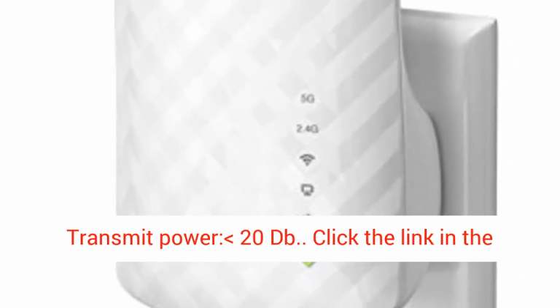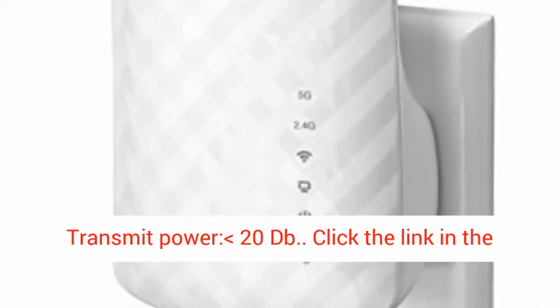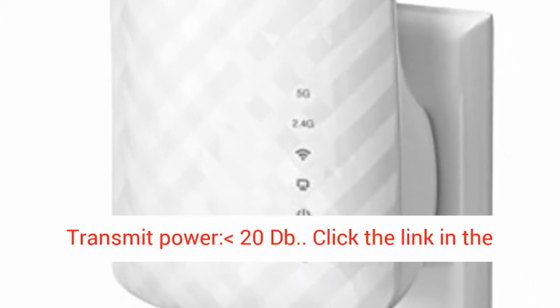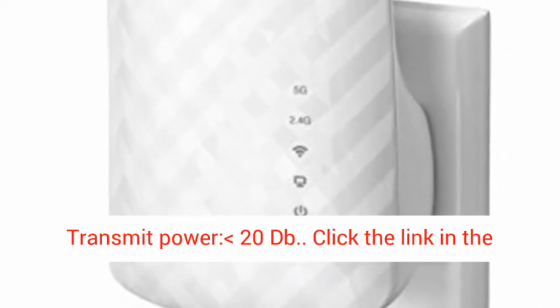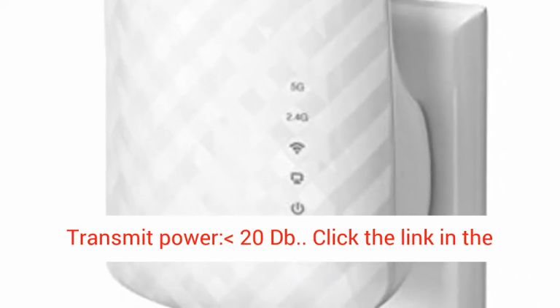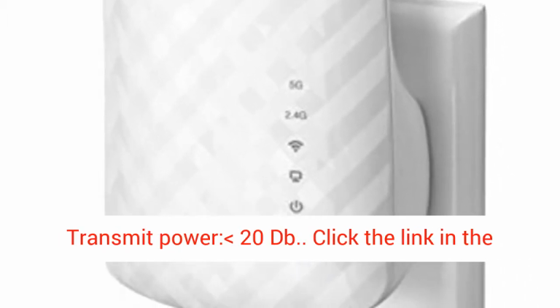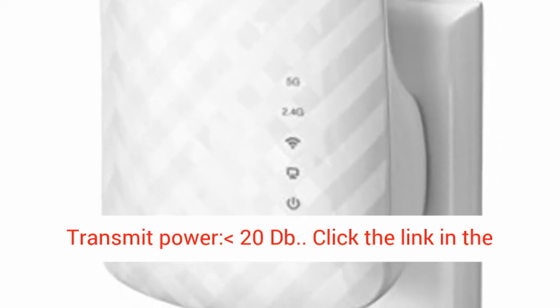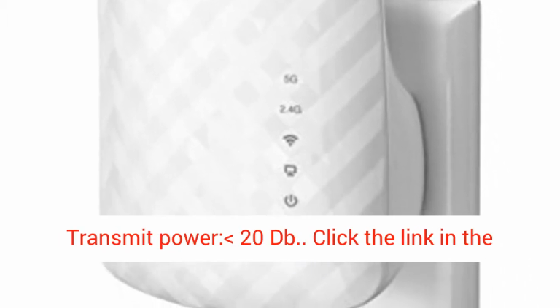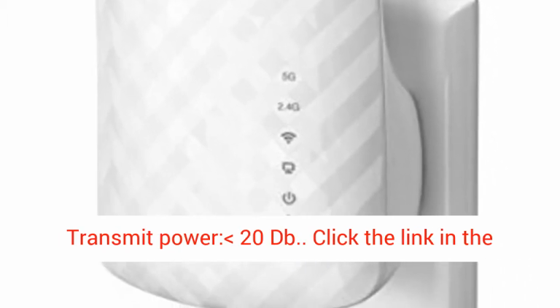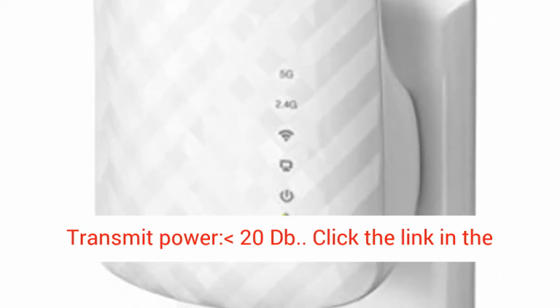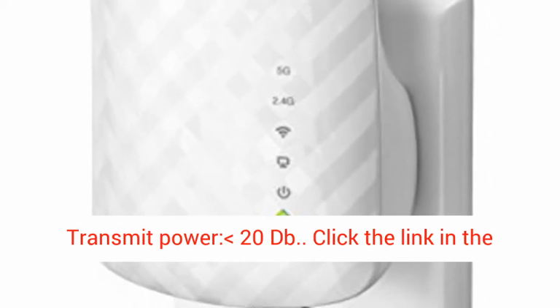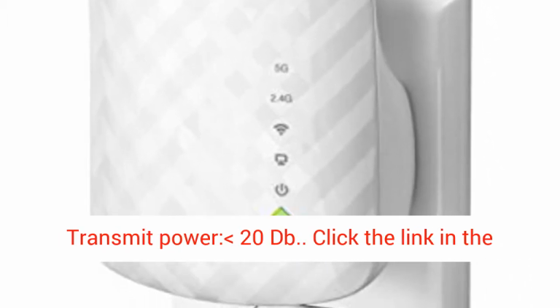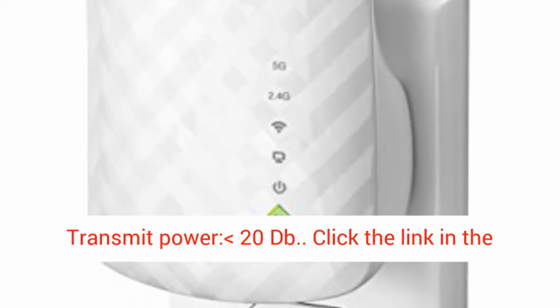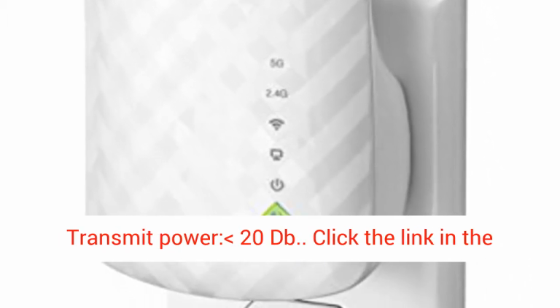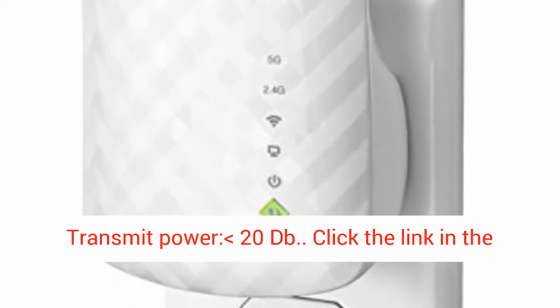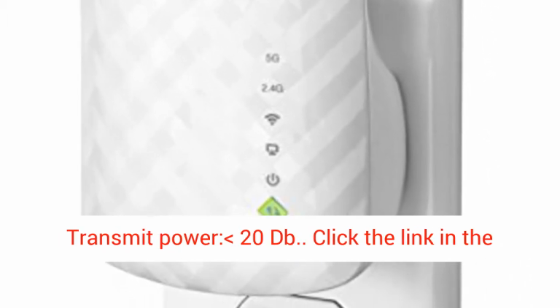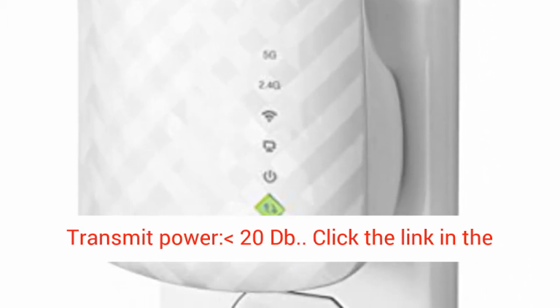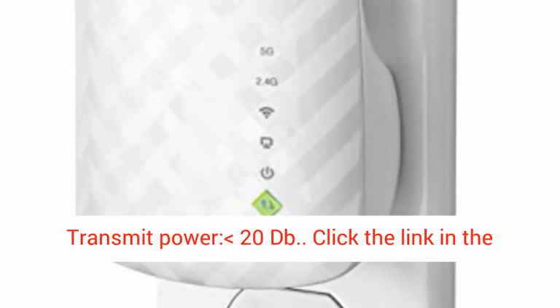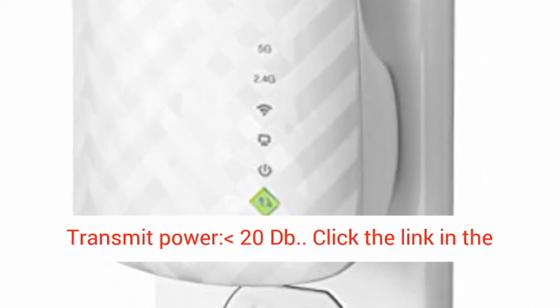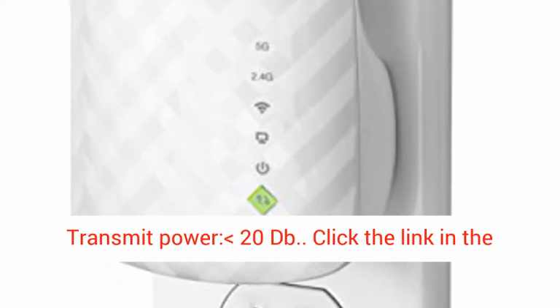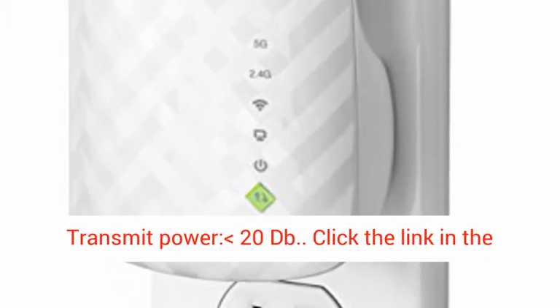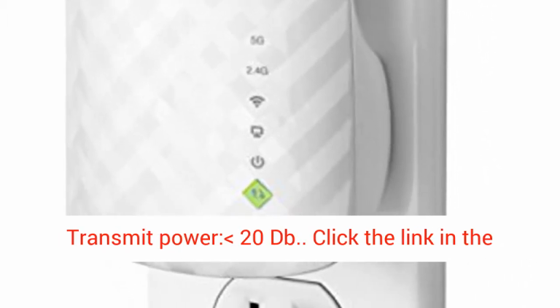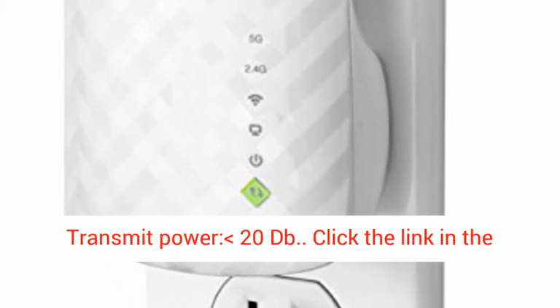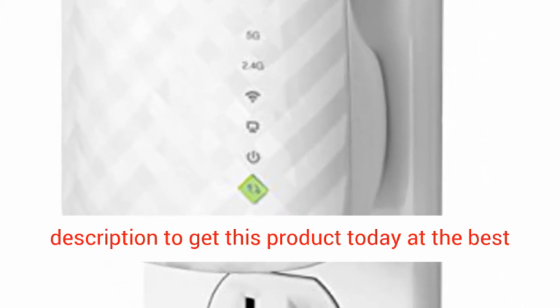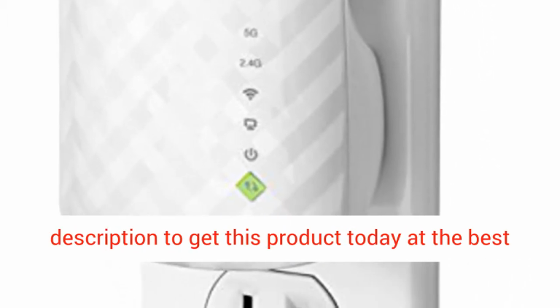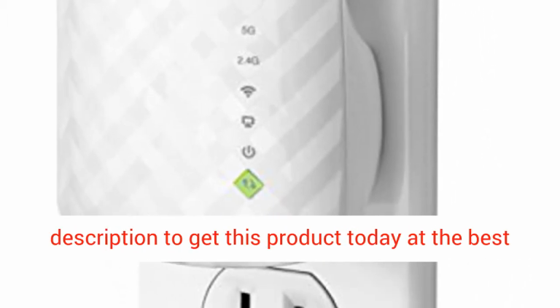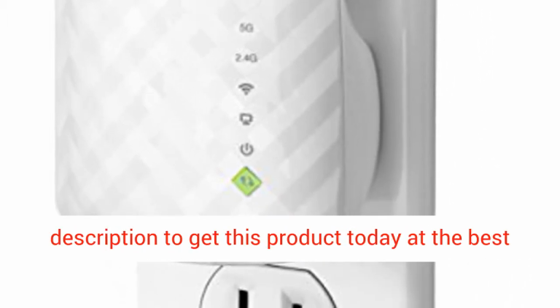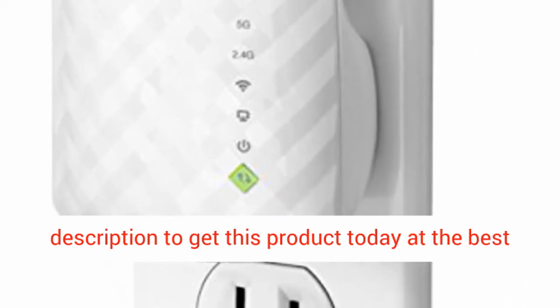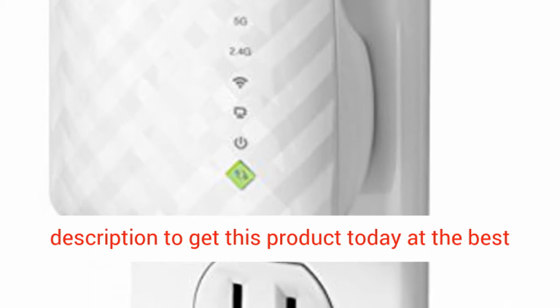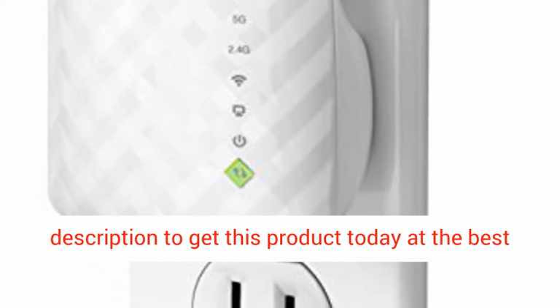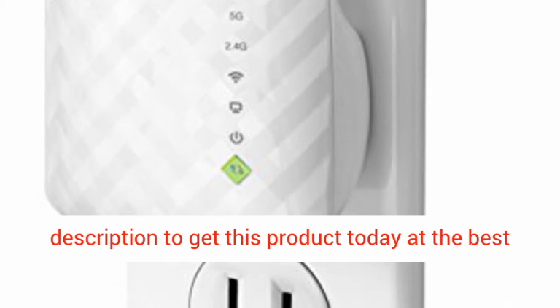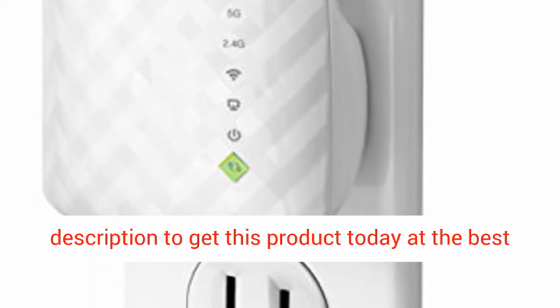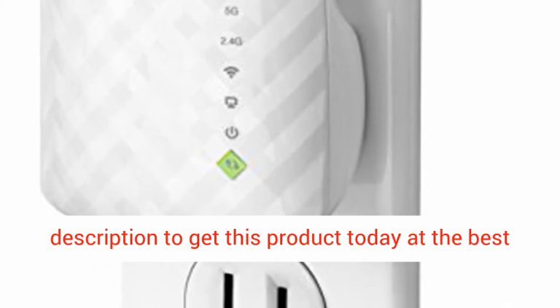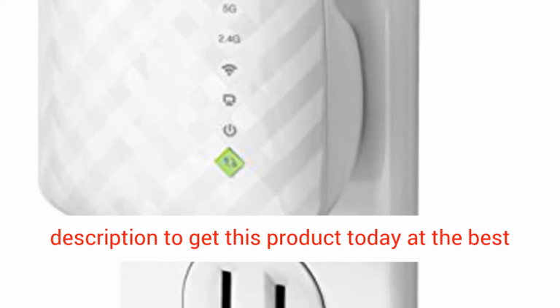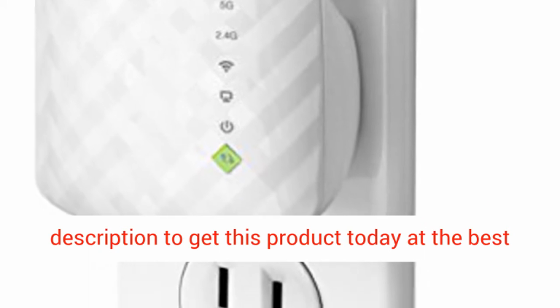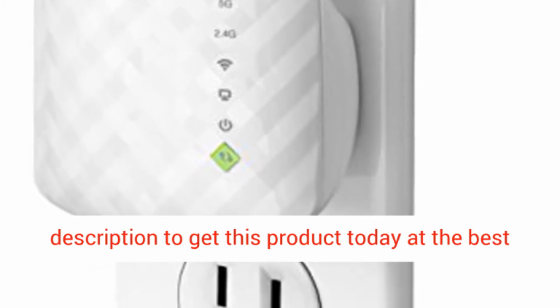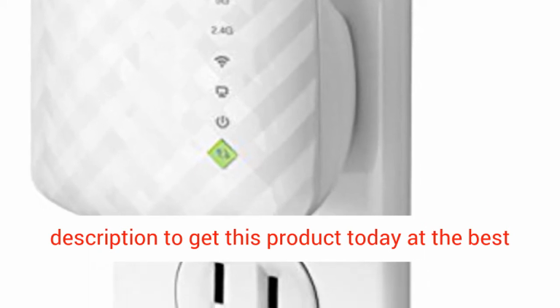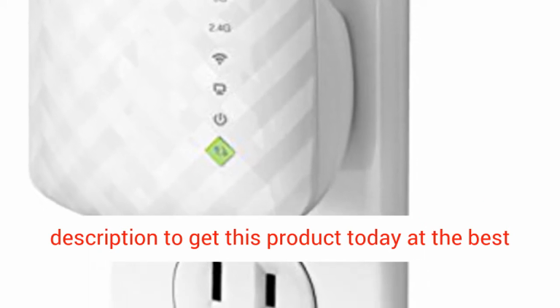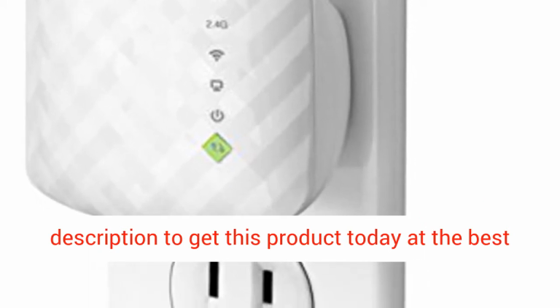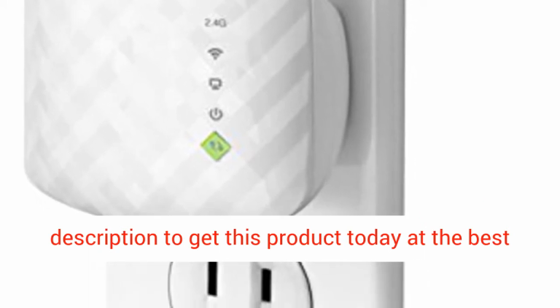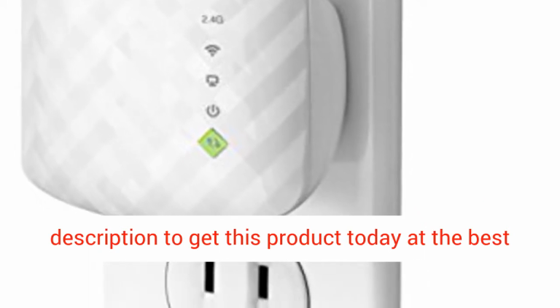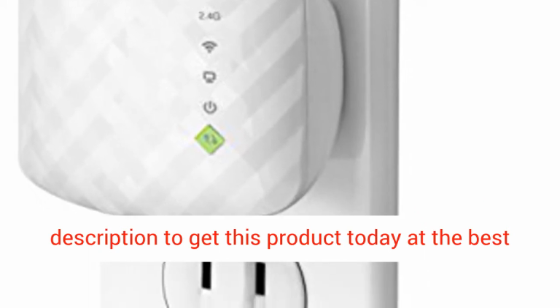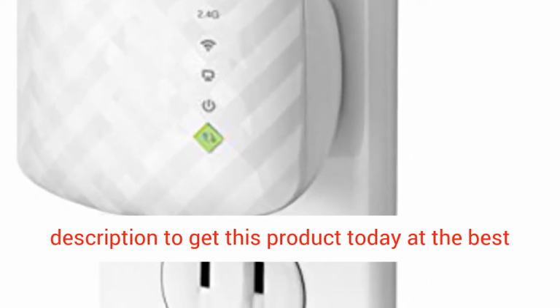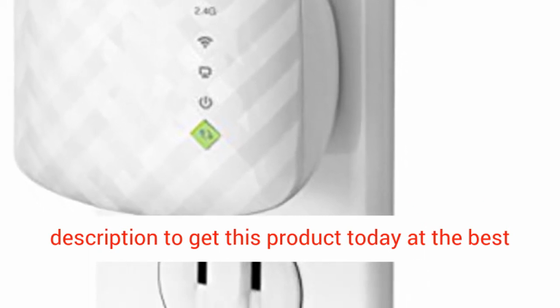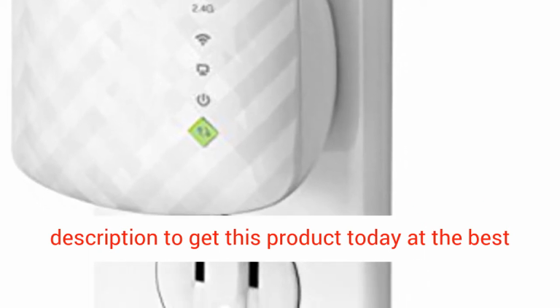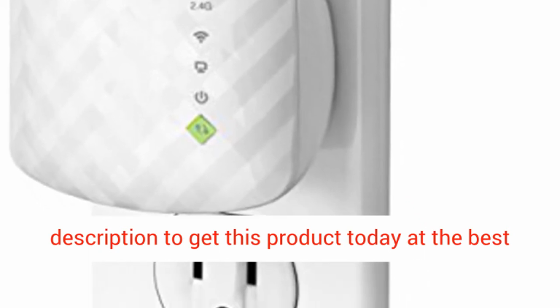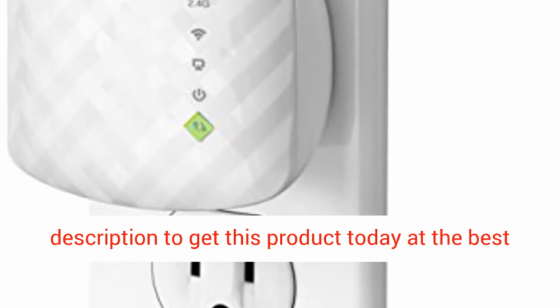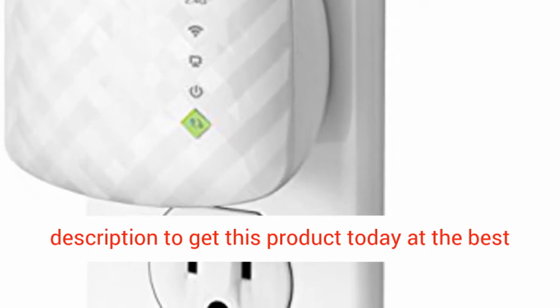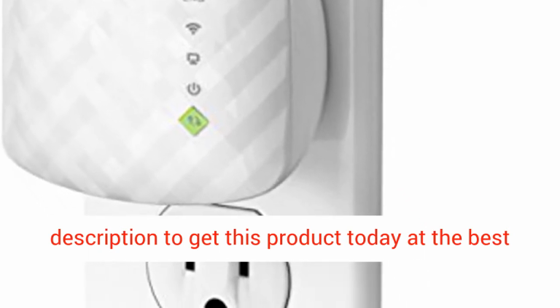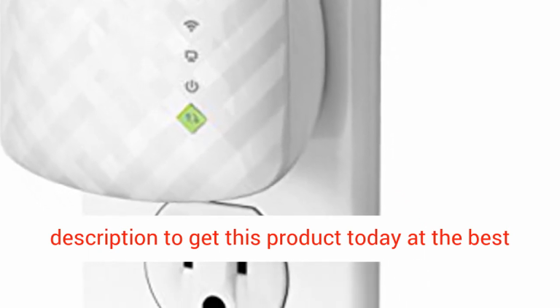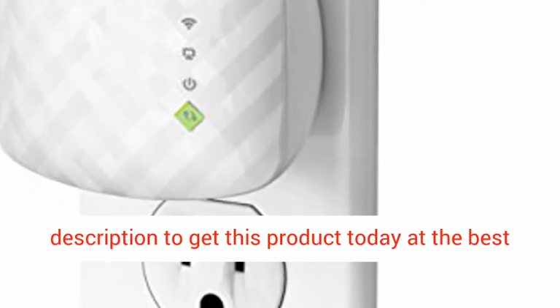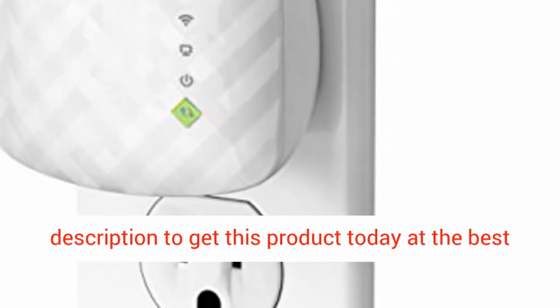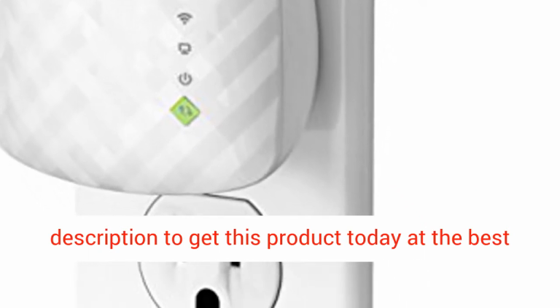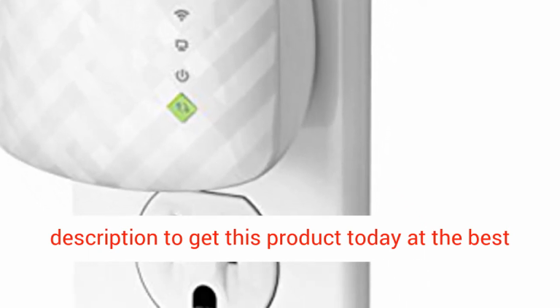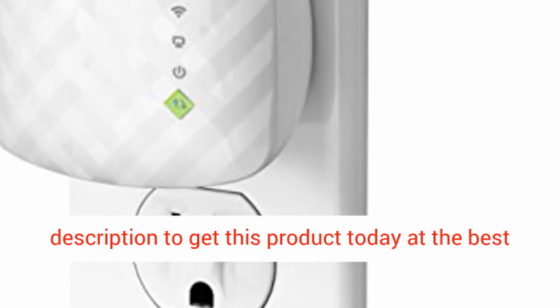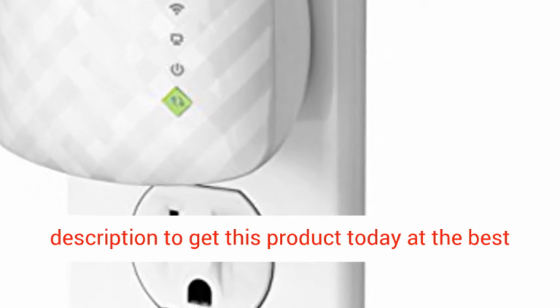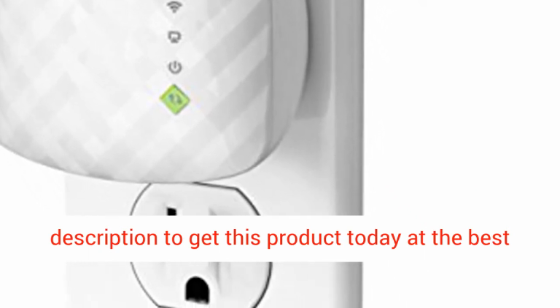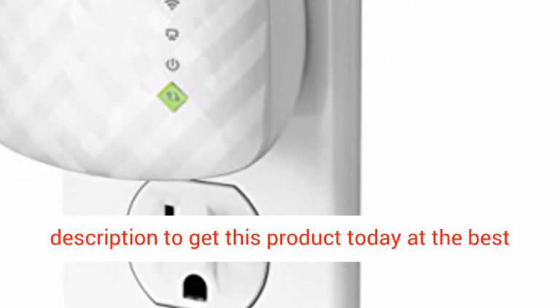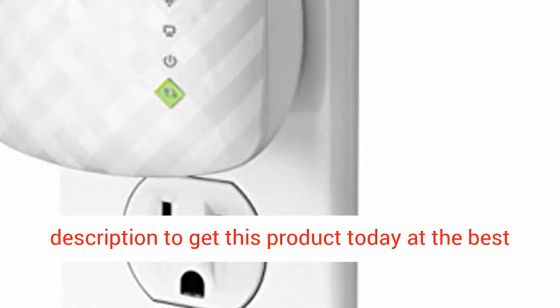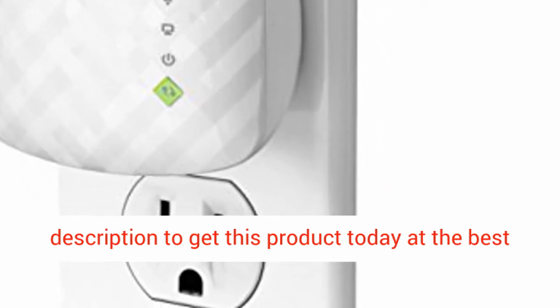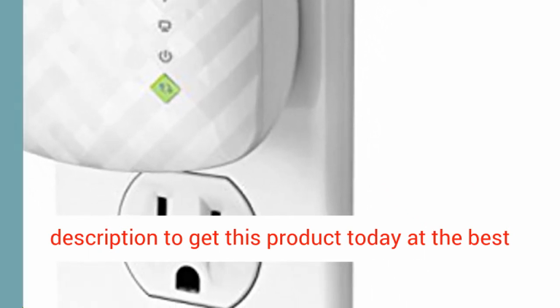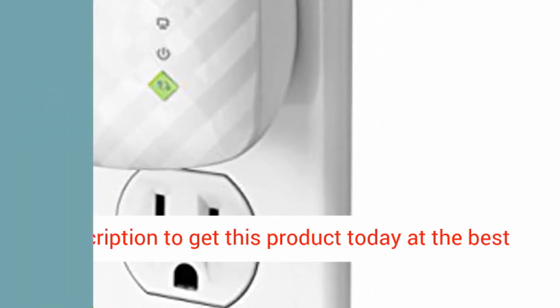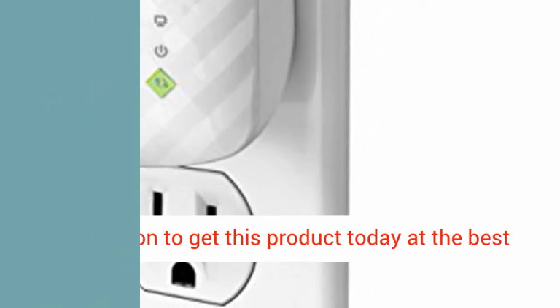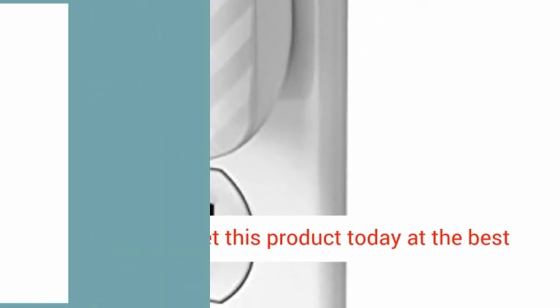Transmit power: 20 dB. Click the link in the description to get this product today at the best price.